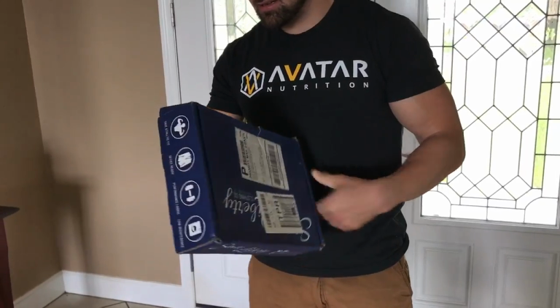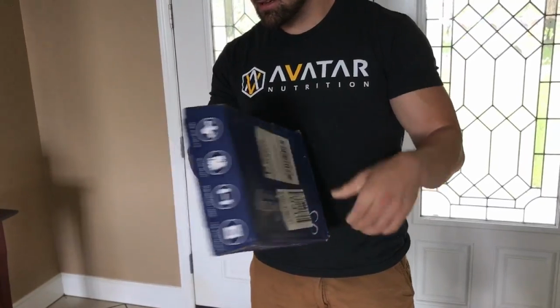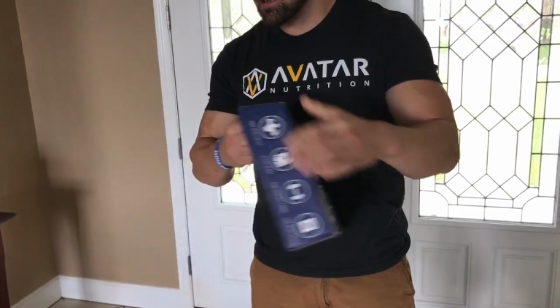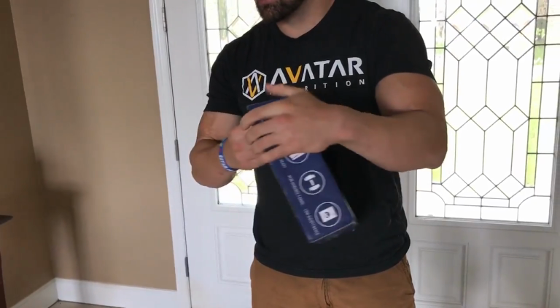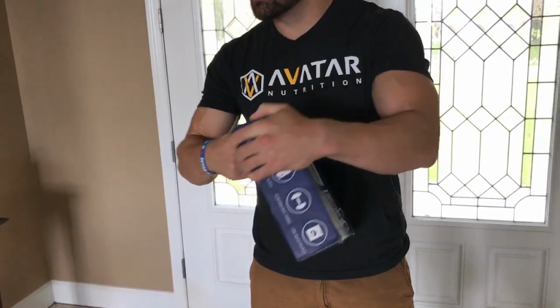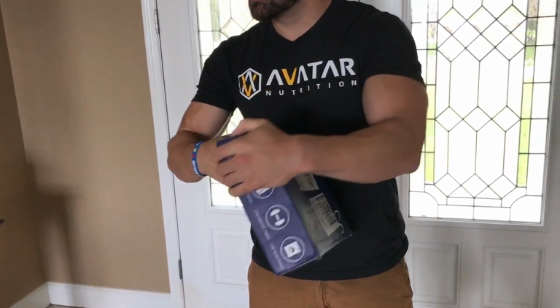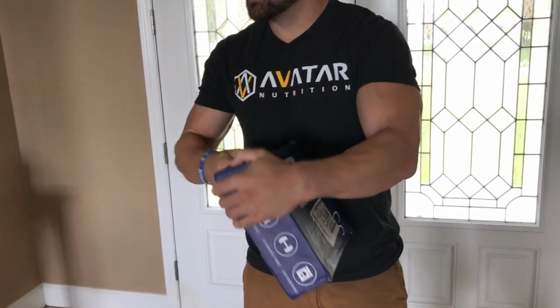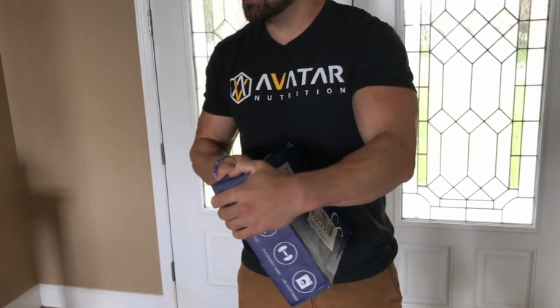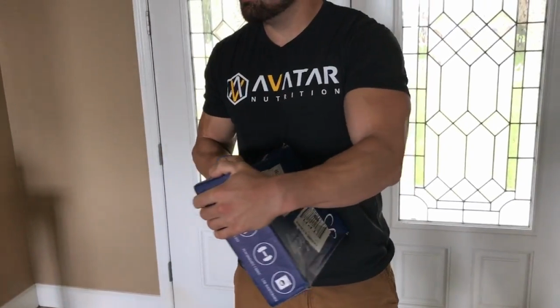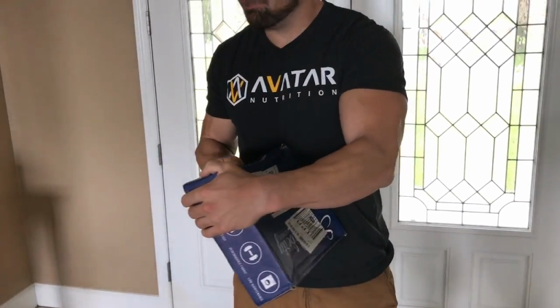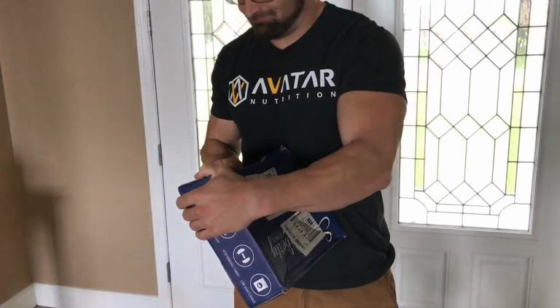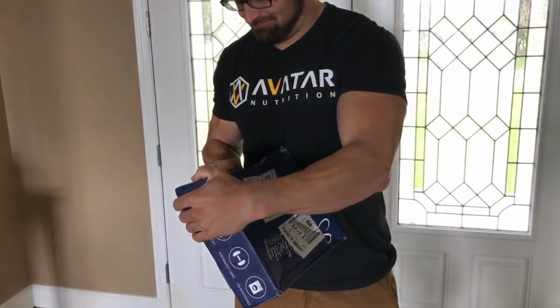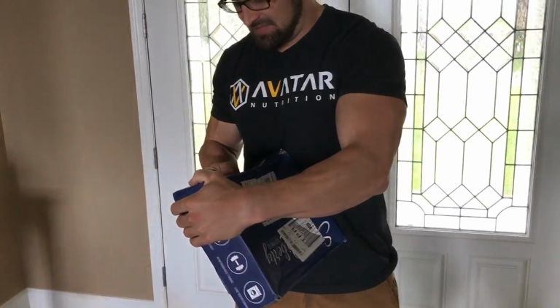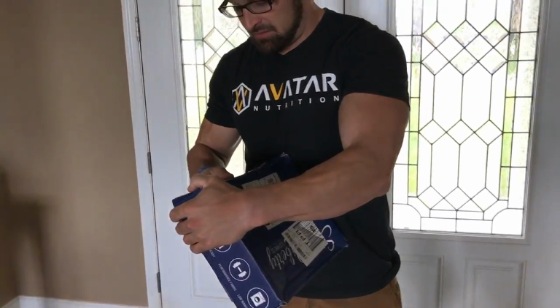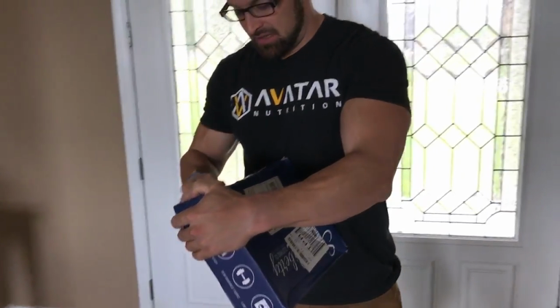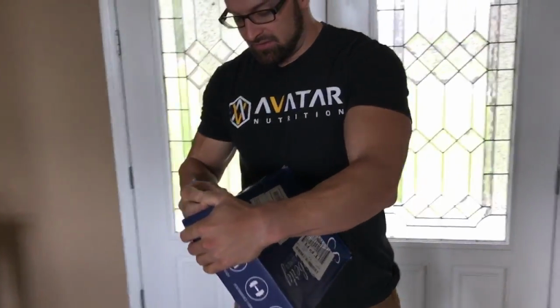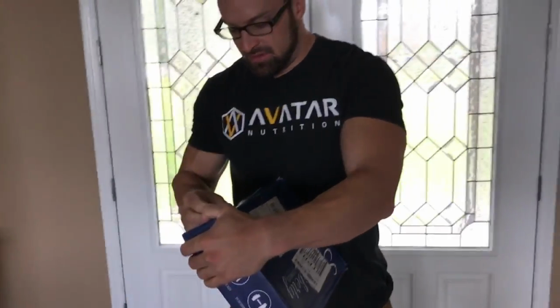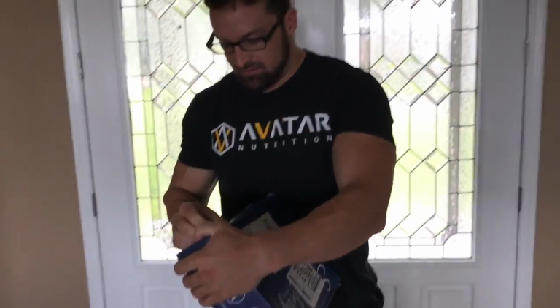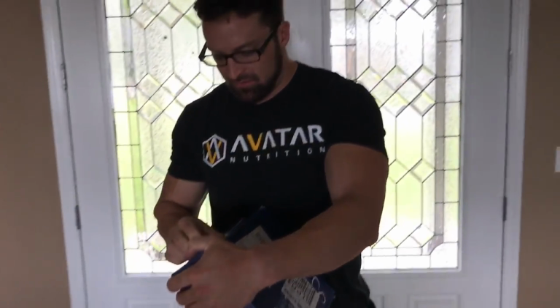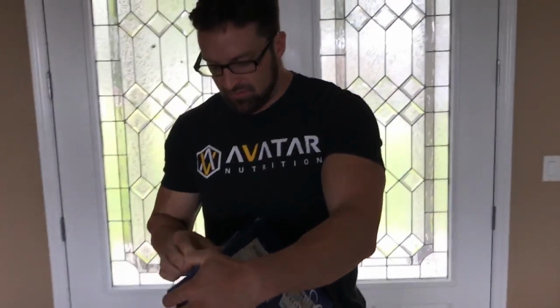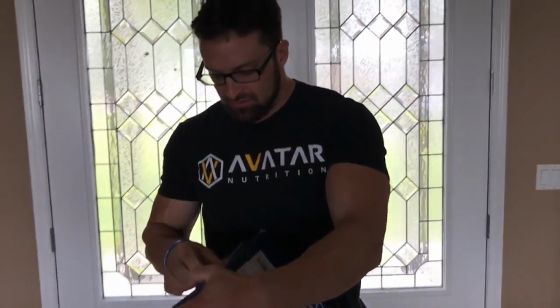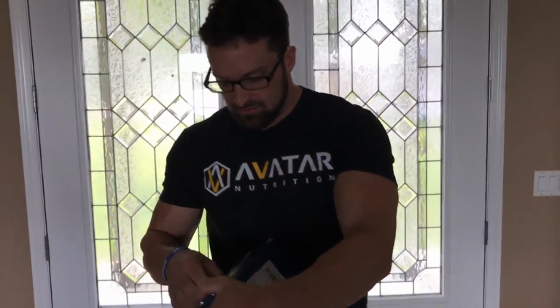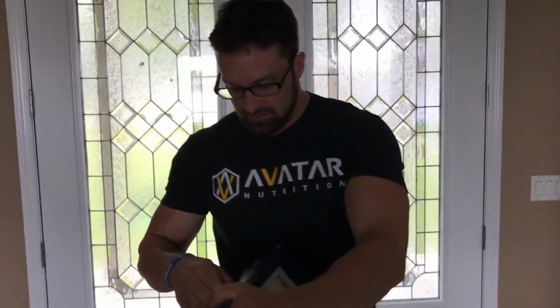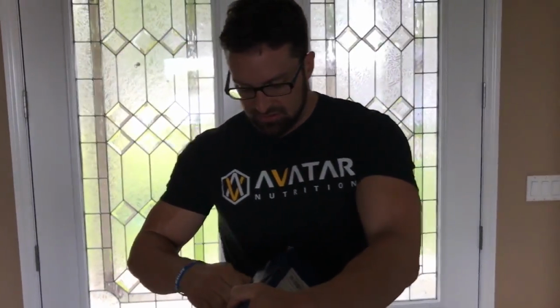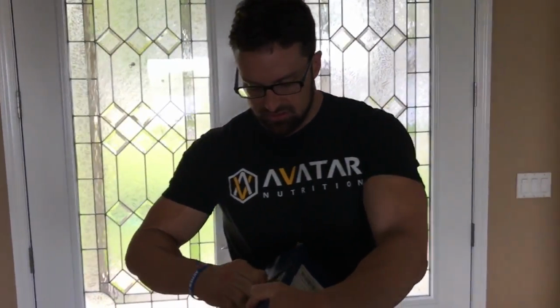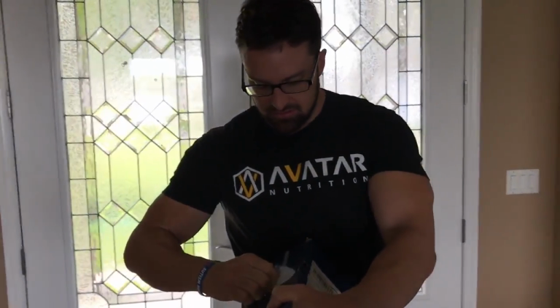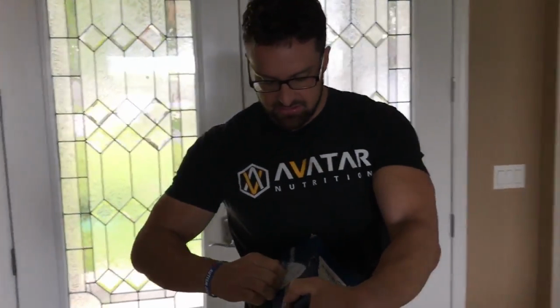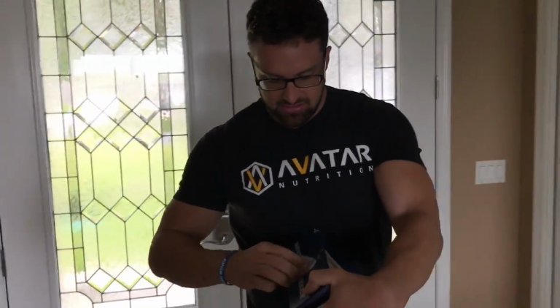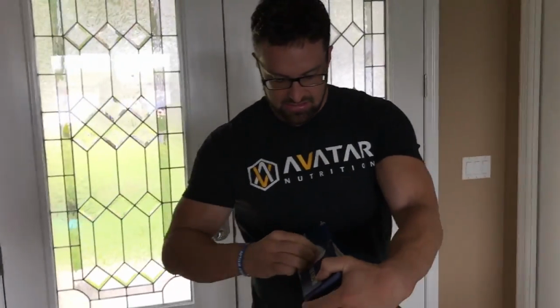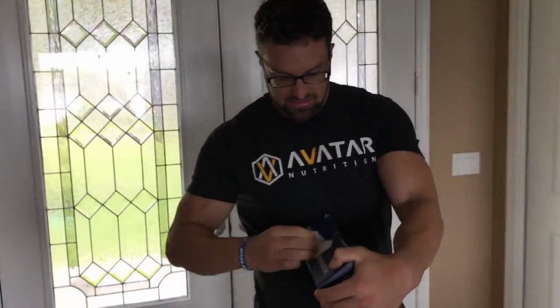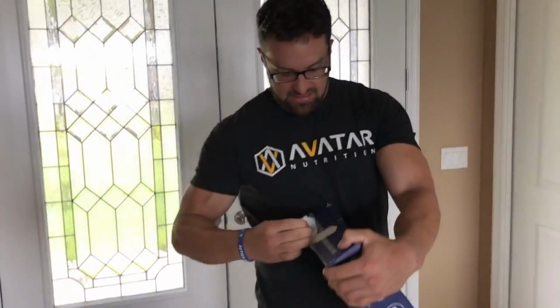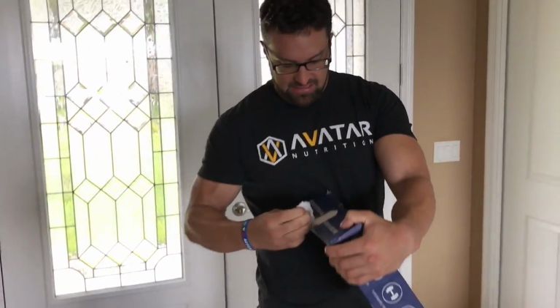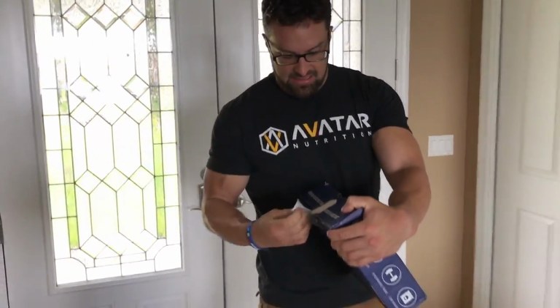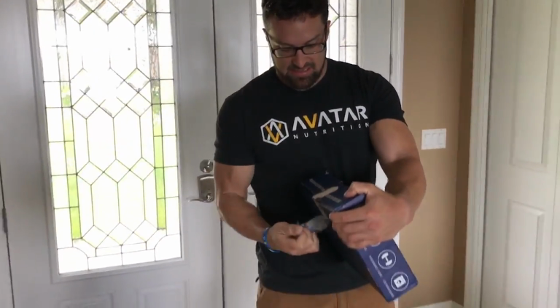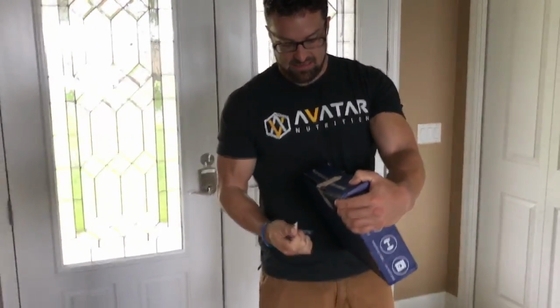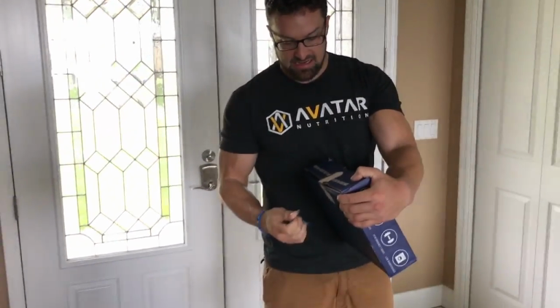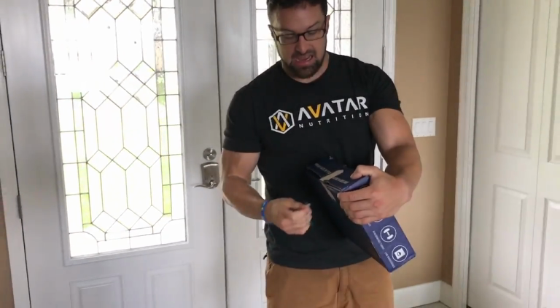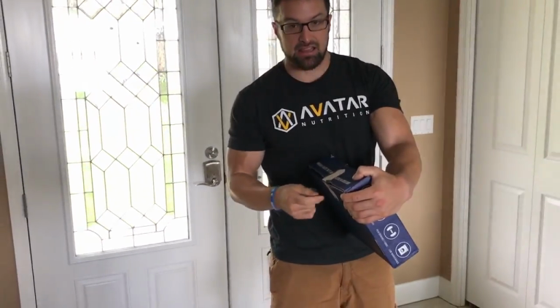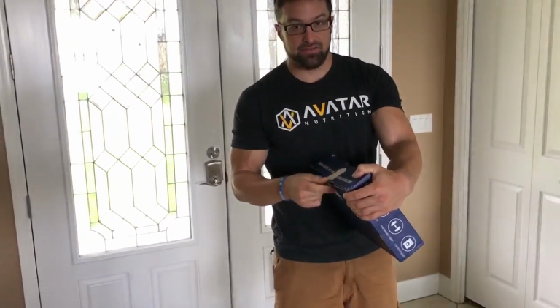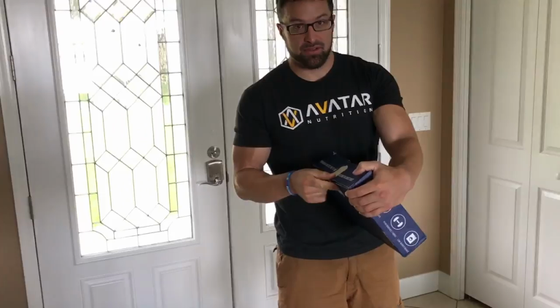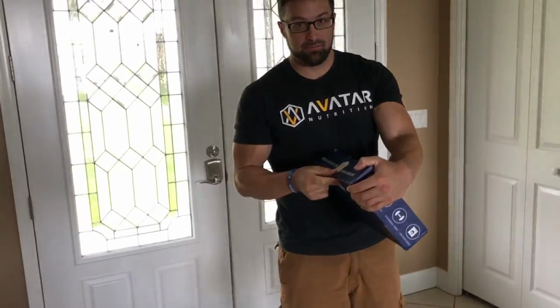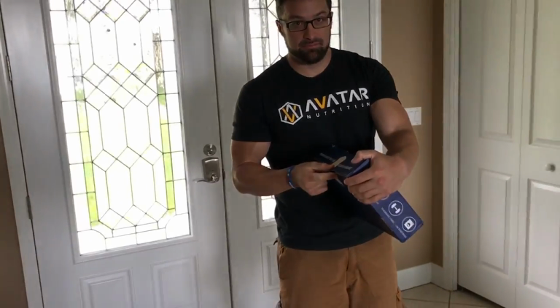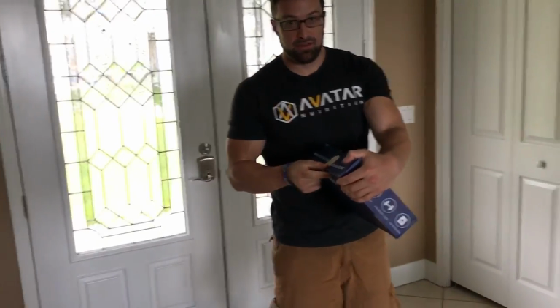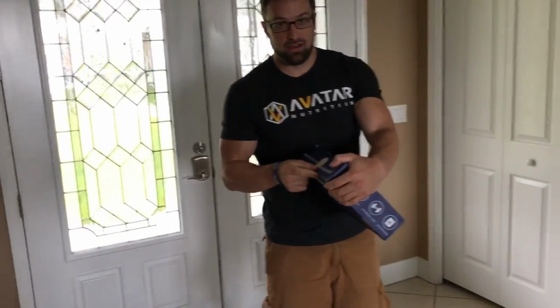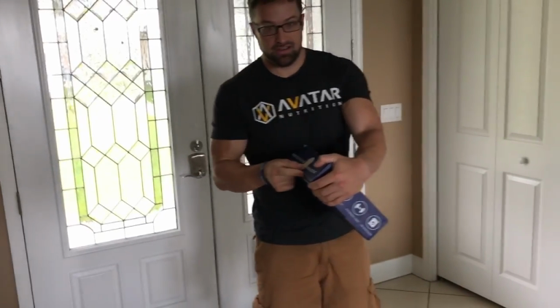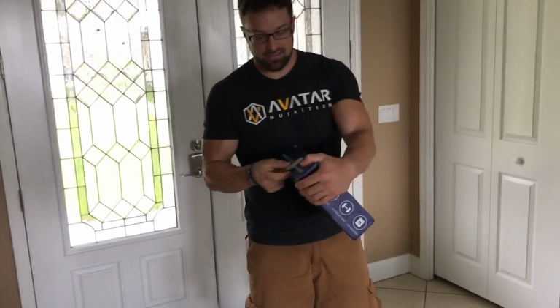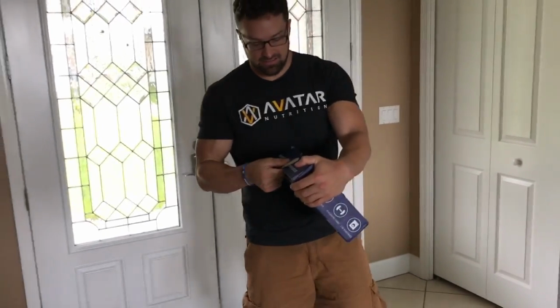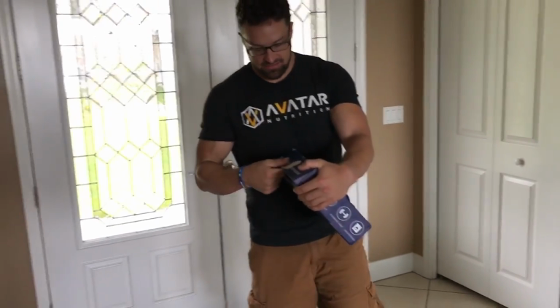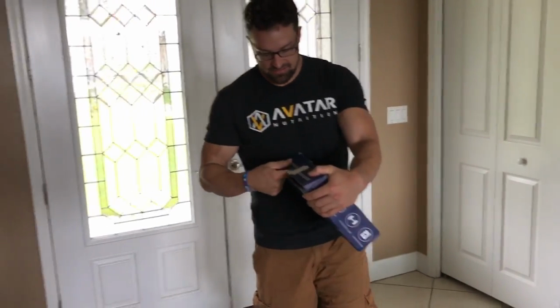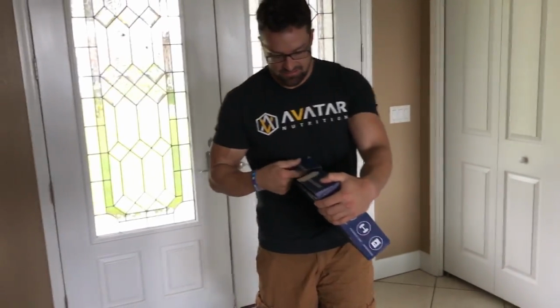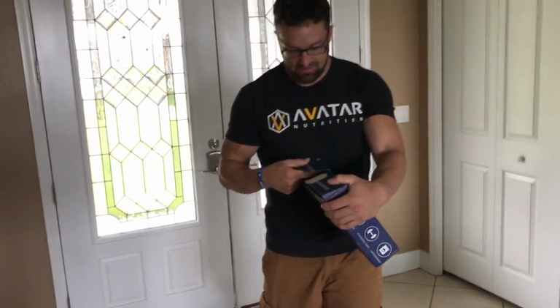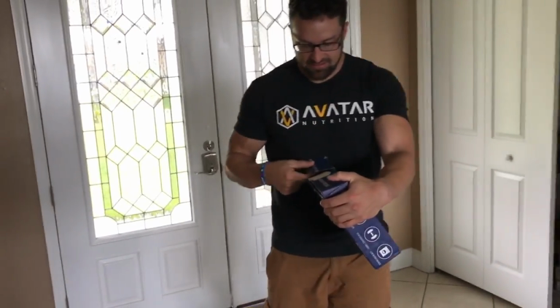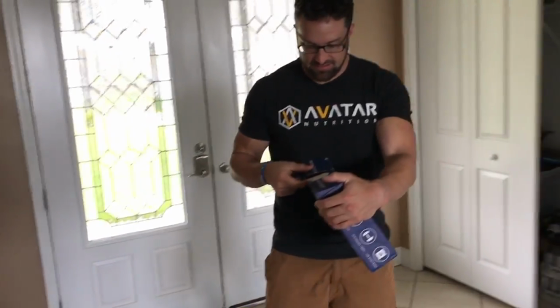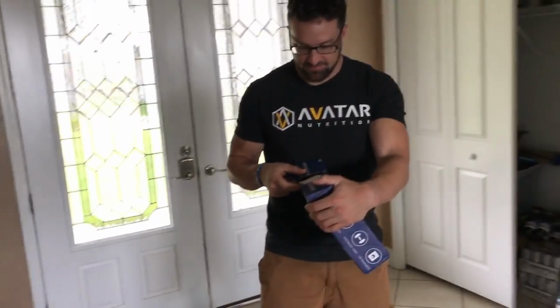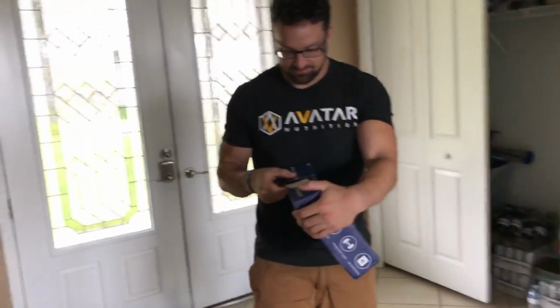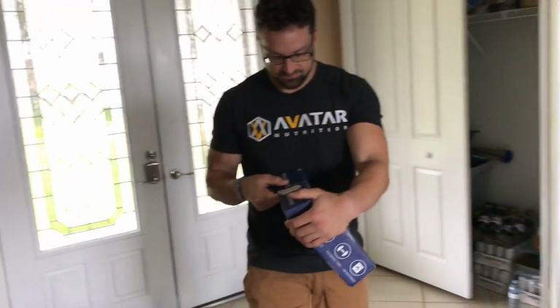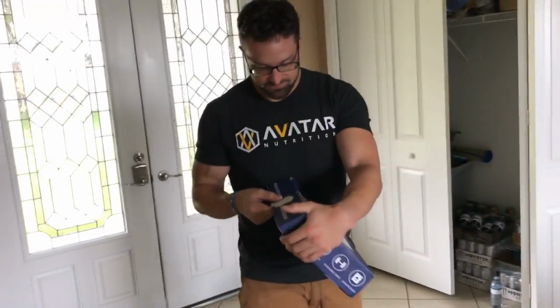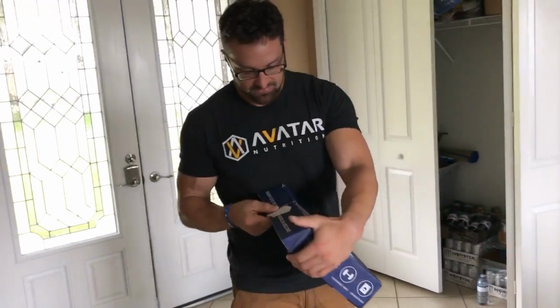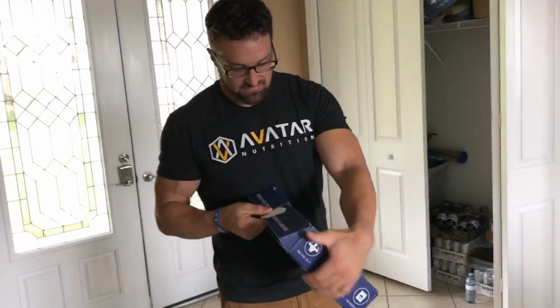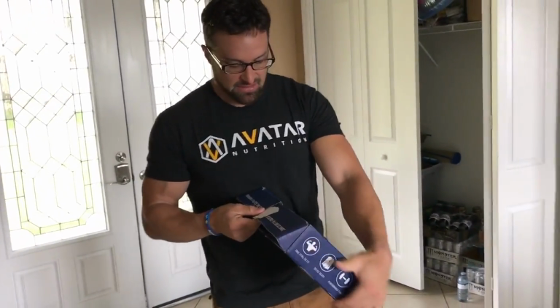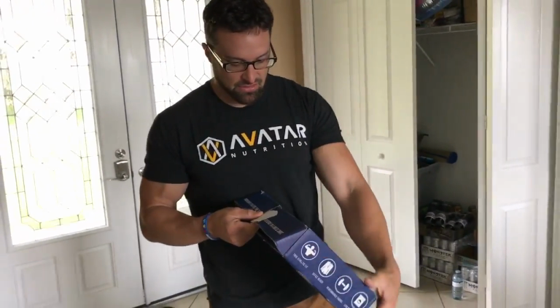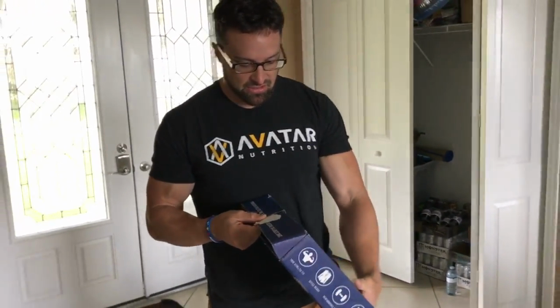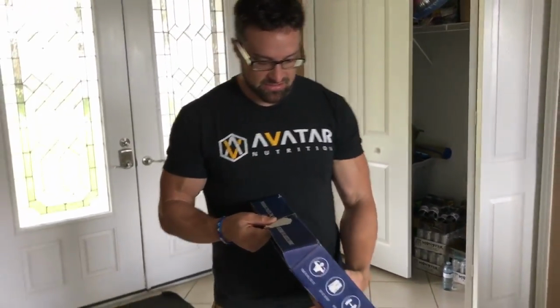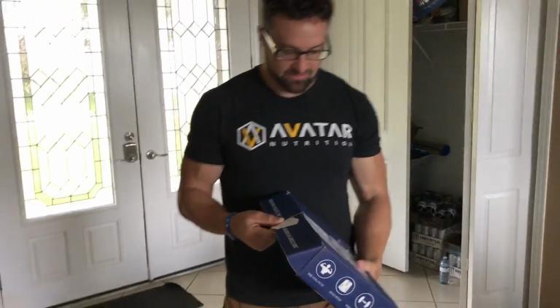So Staten Liberty contacted me and said they would love me to review some of their shirts, and I love them honestly — they're awesome.